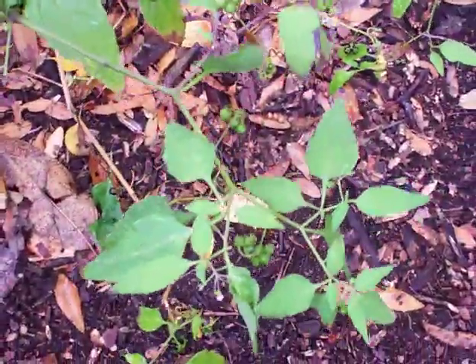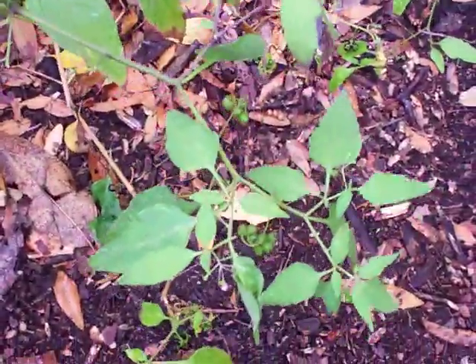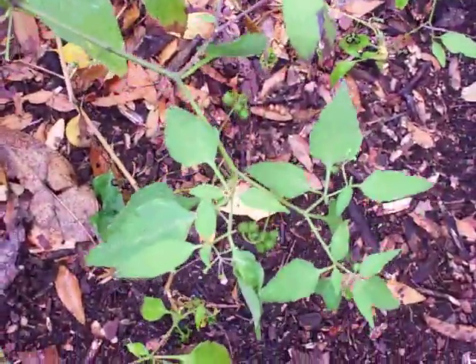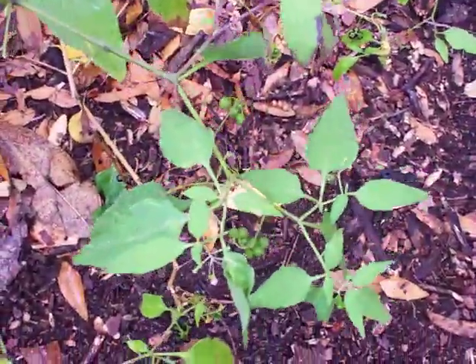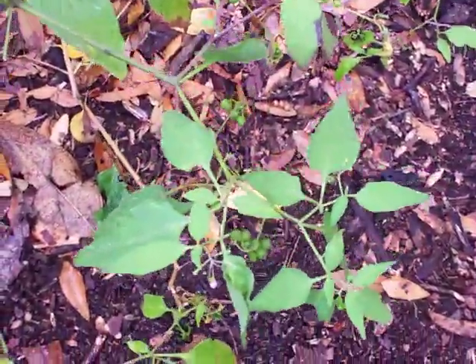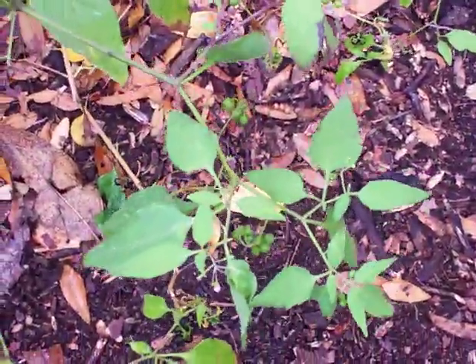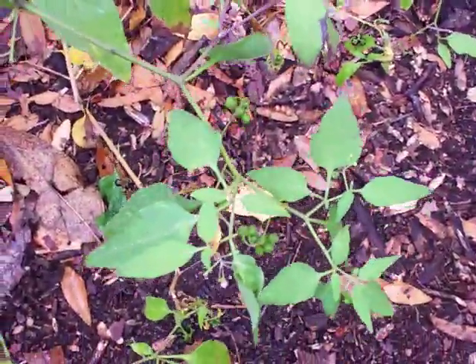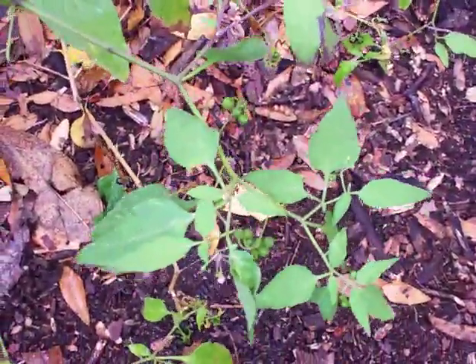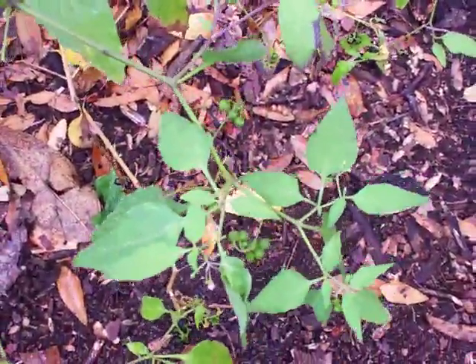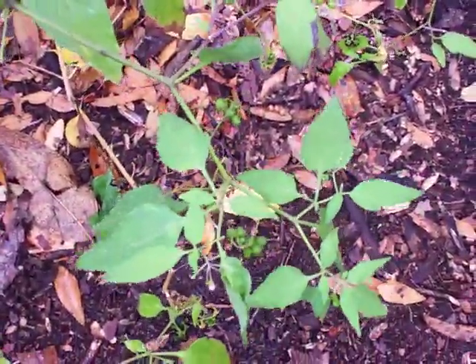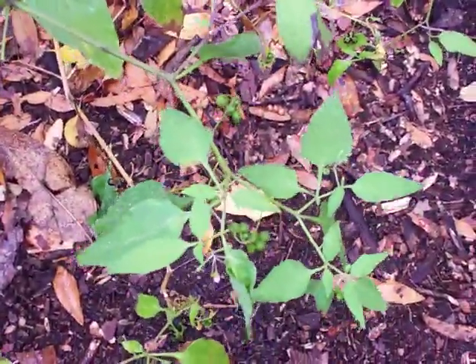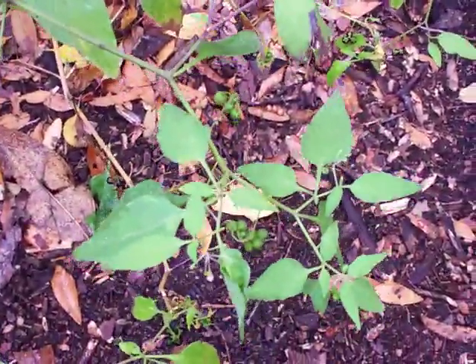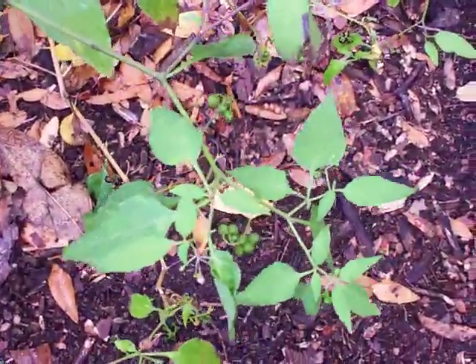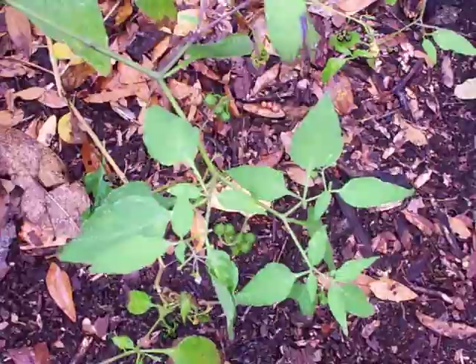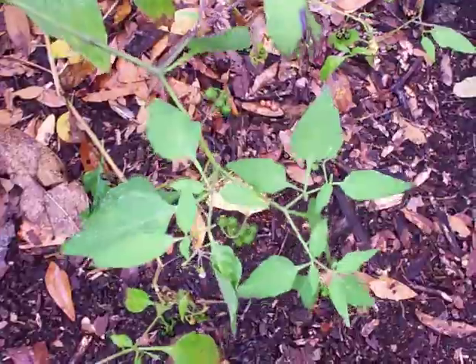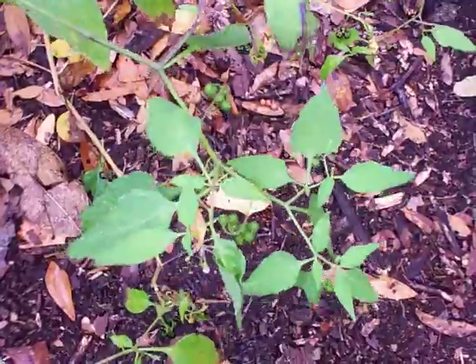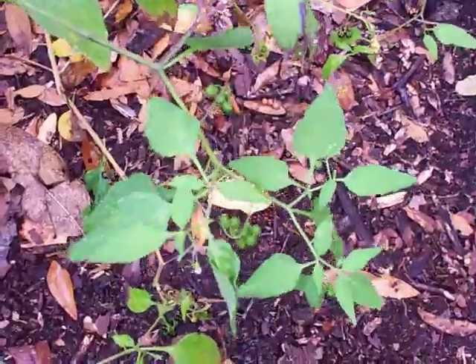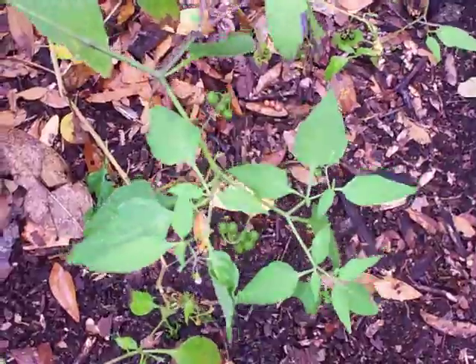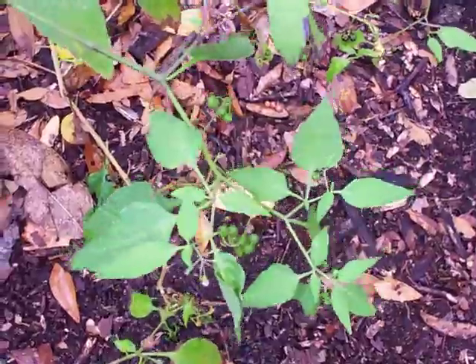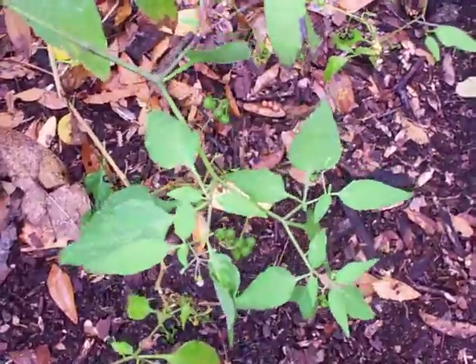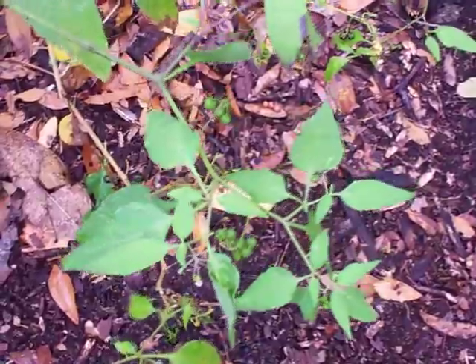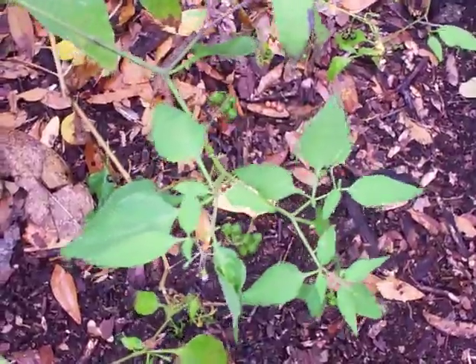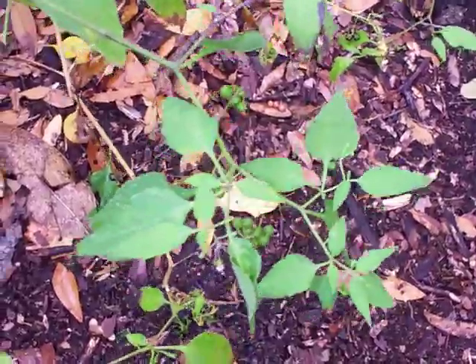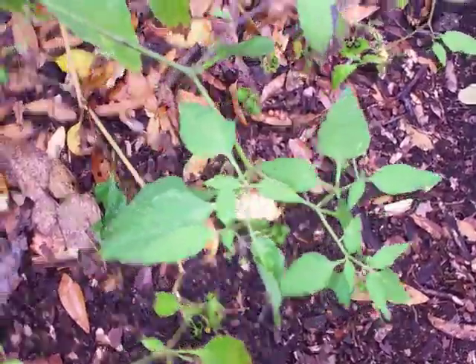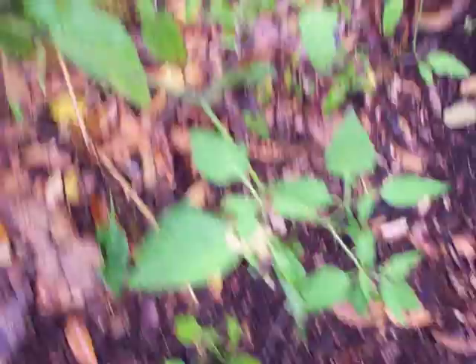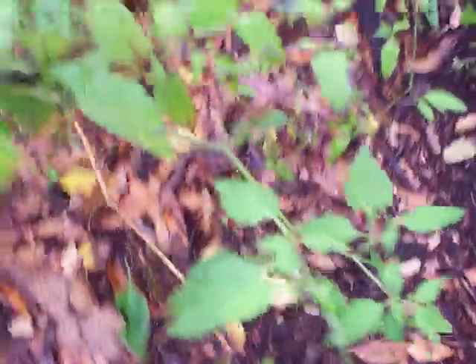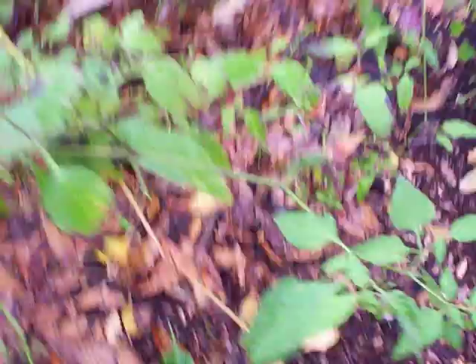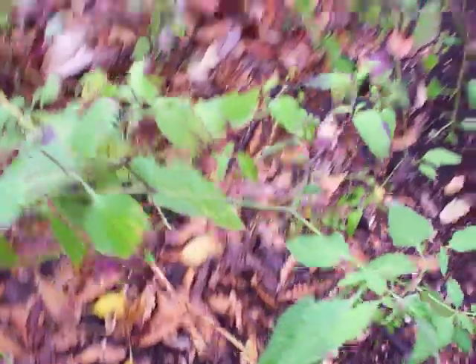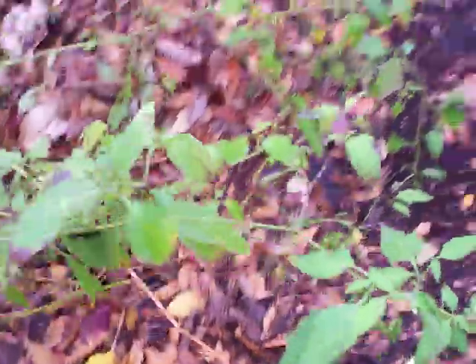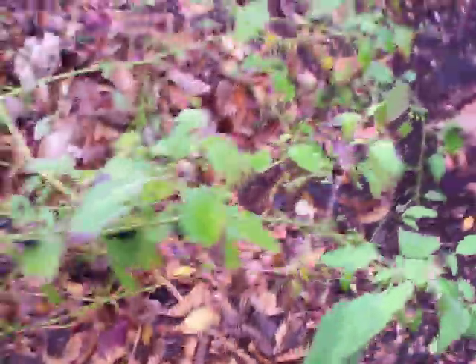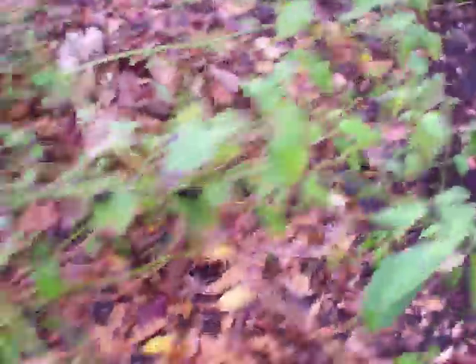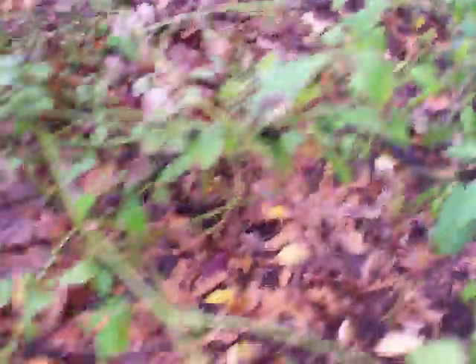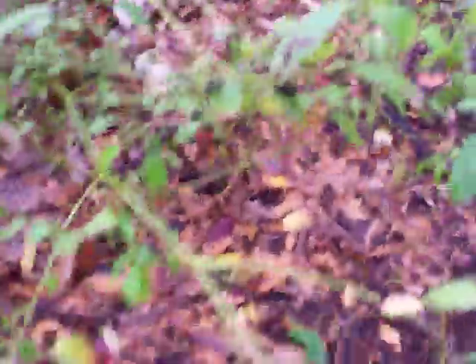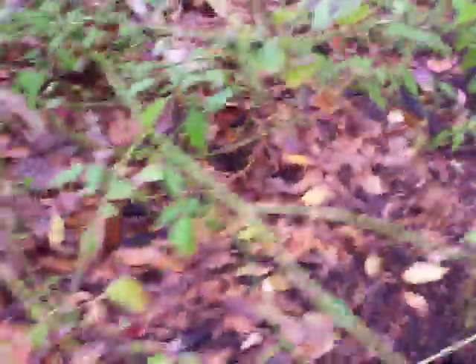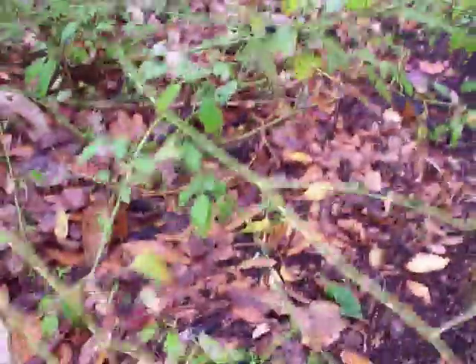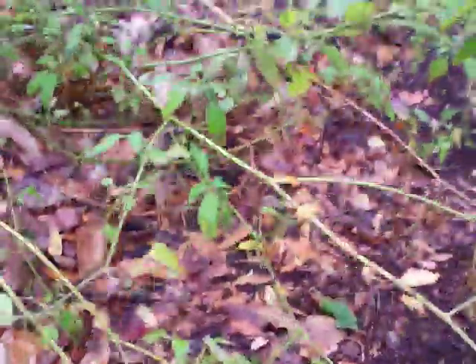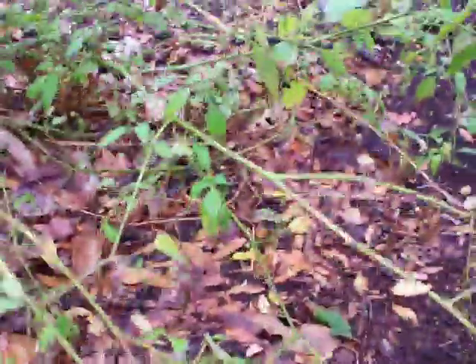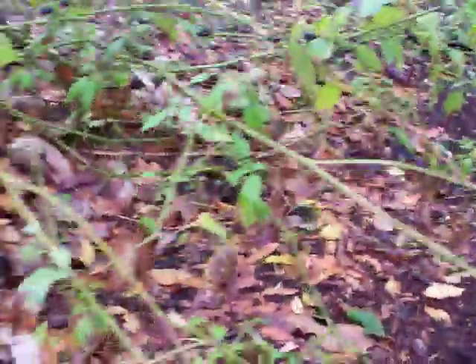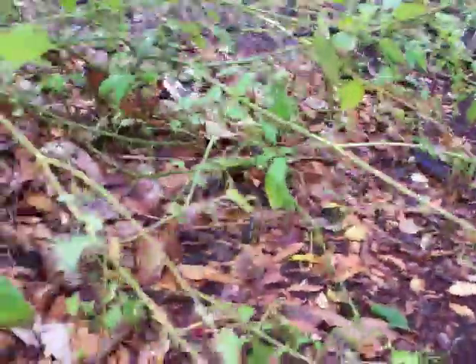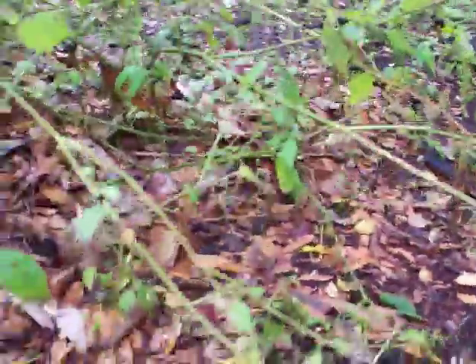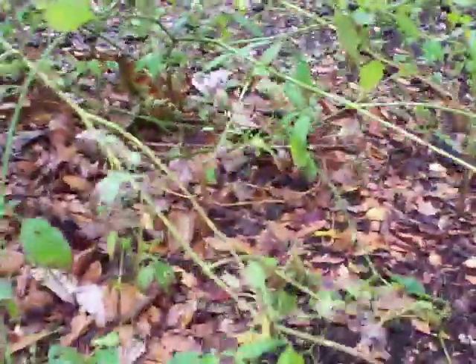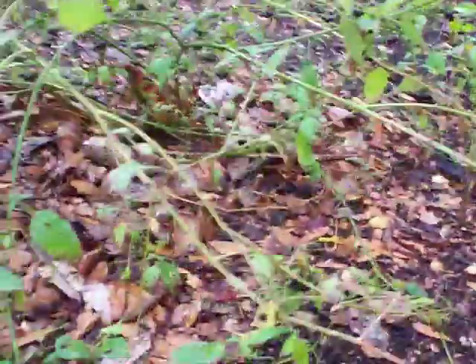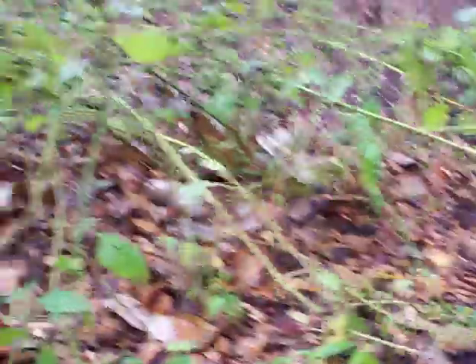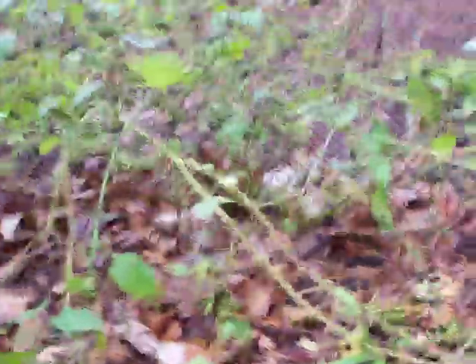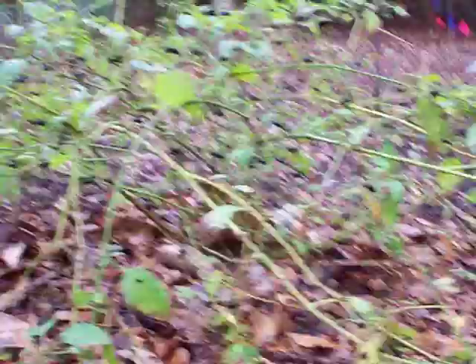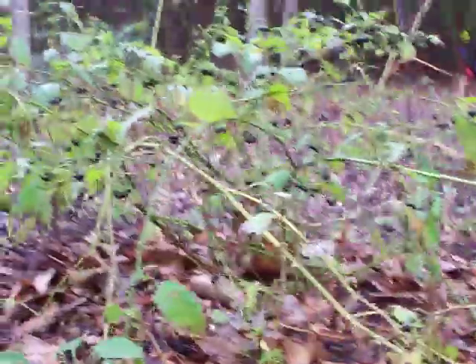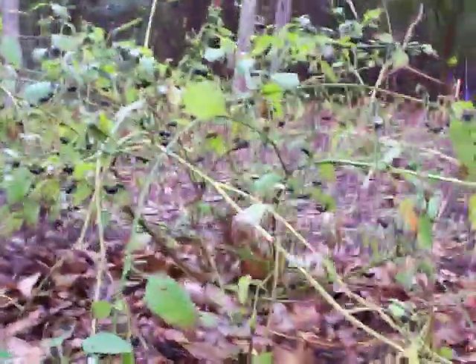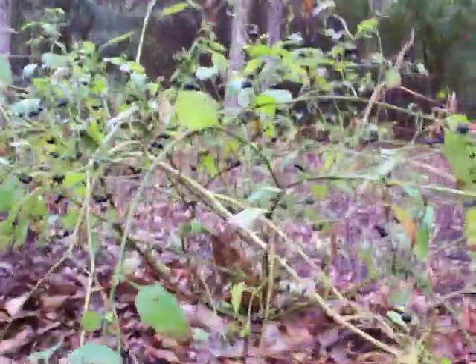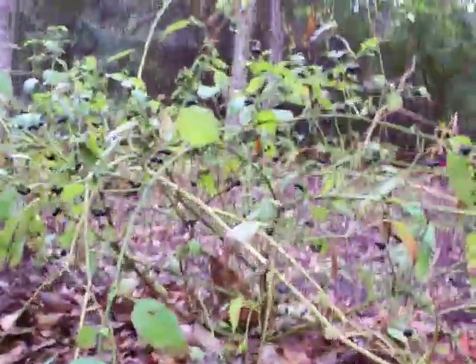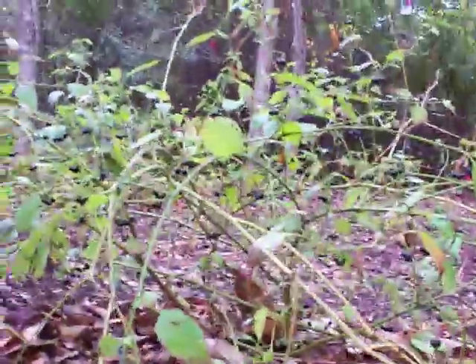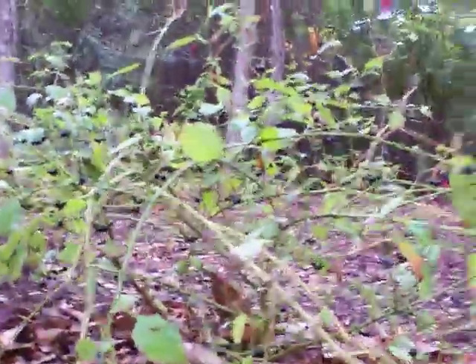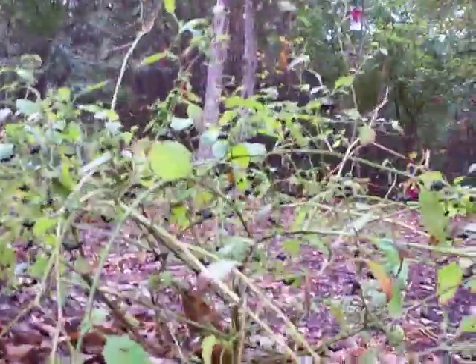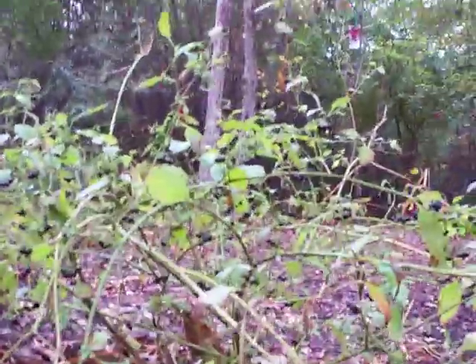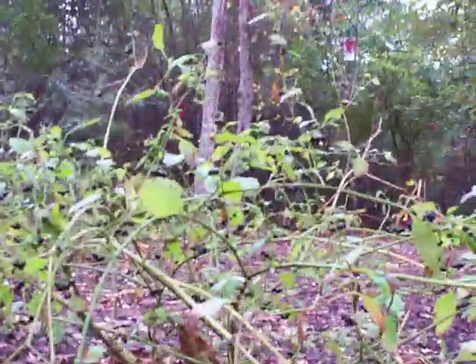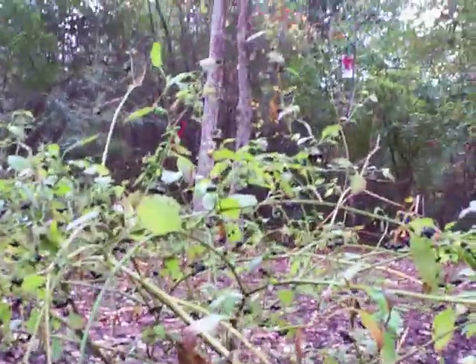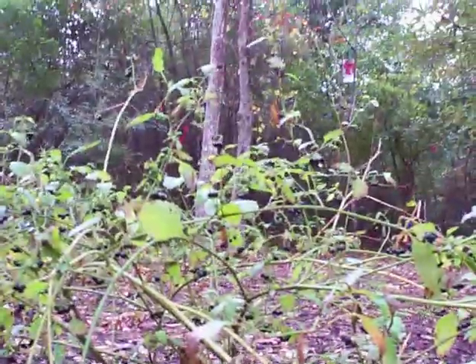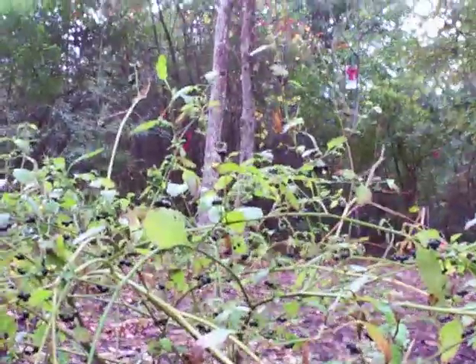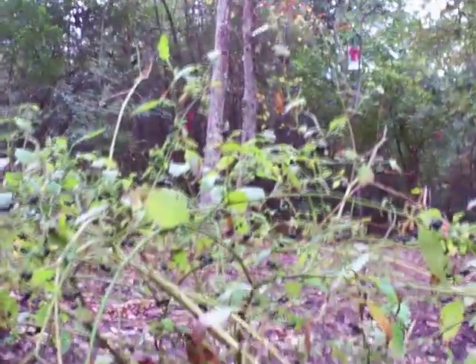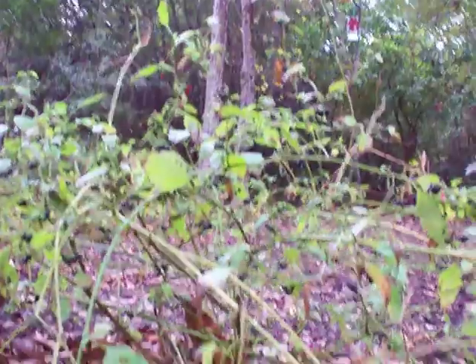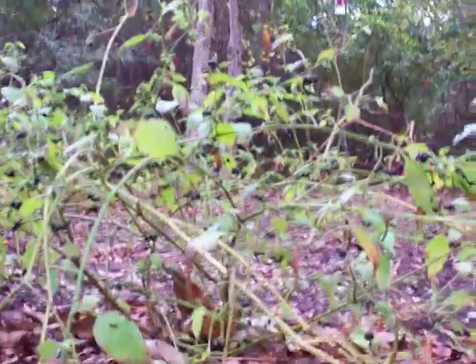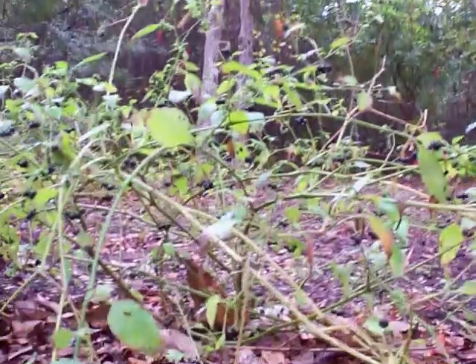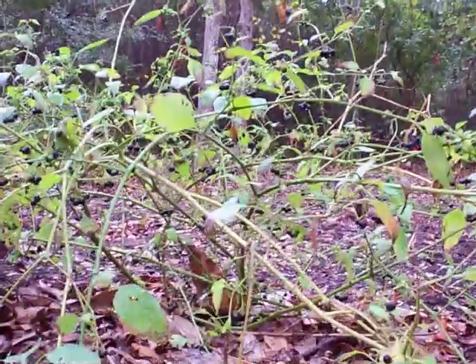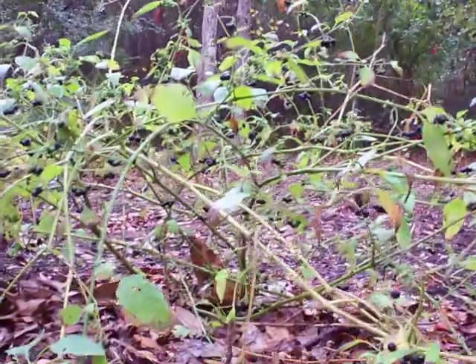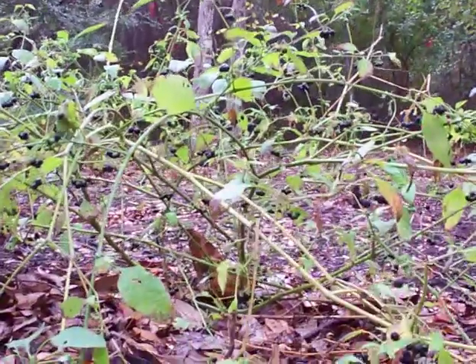Here's a shot of the leaves from above, and here's a profile of it.